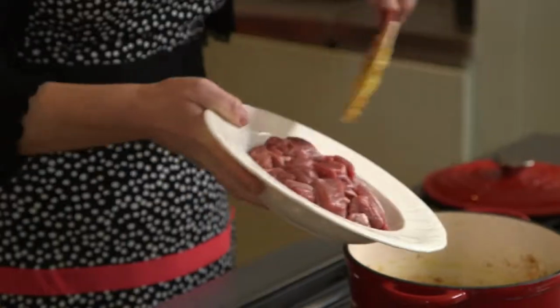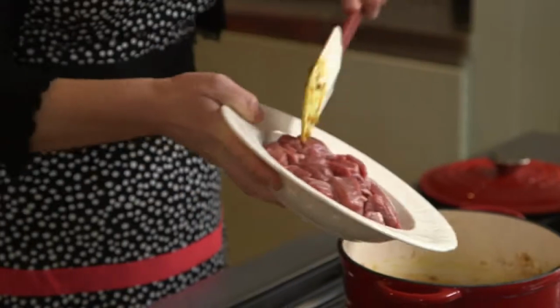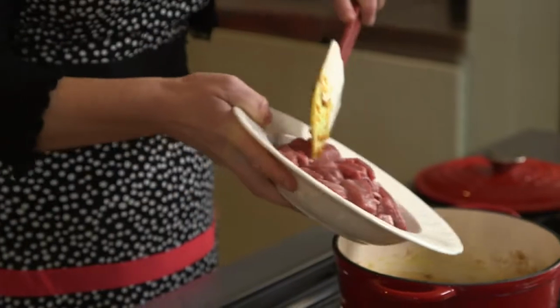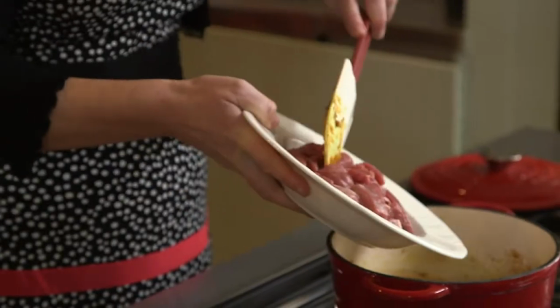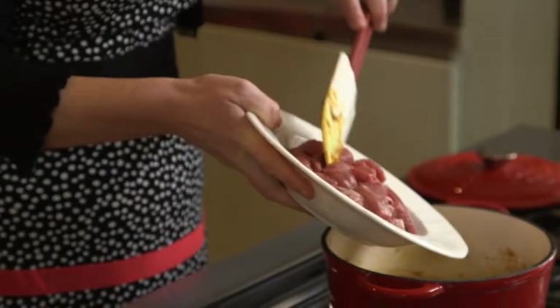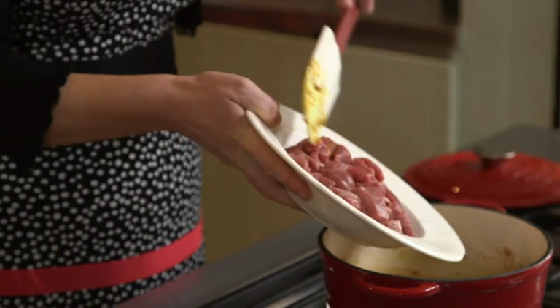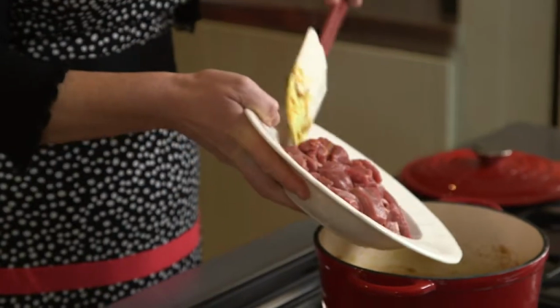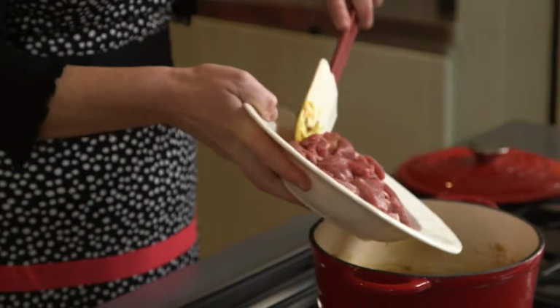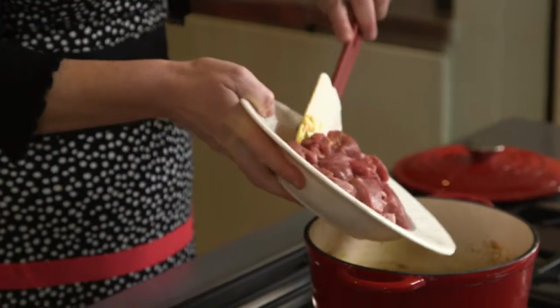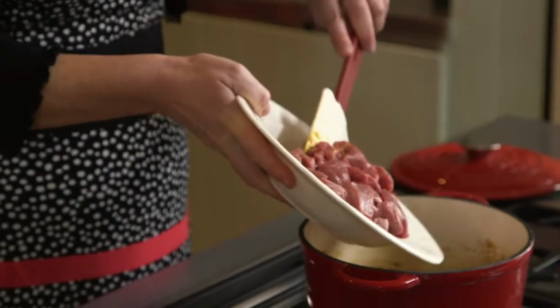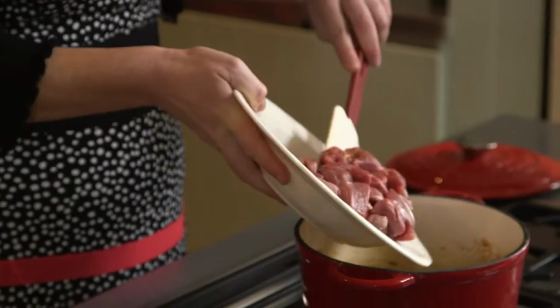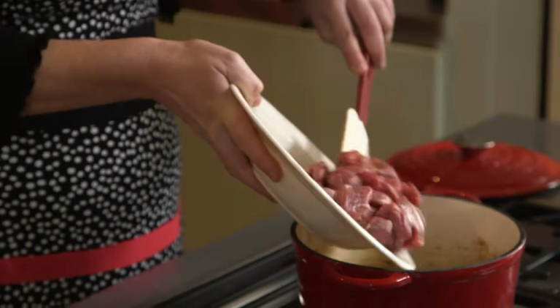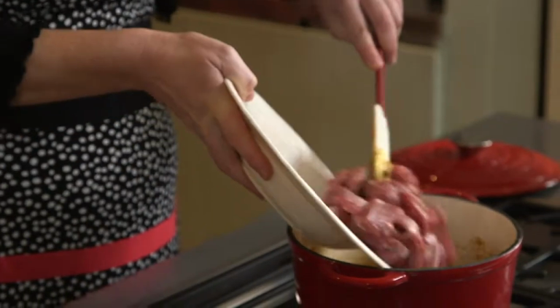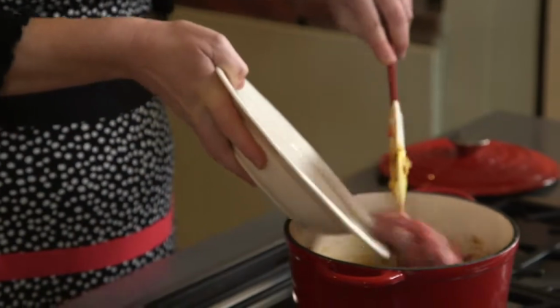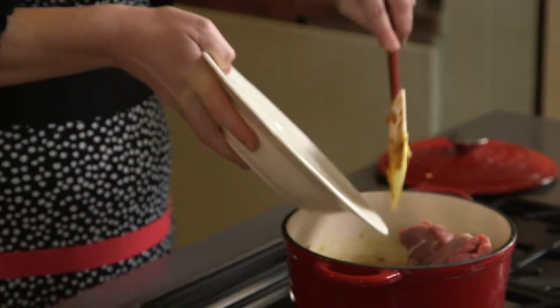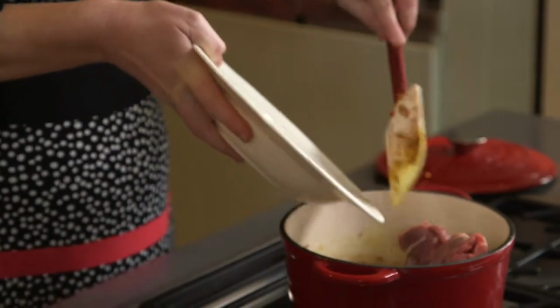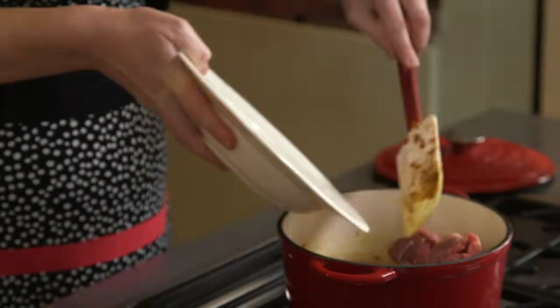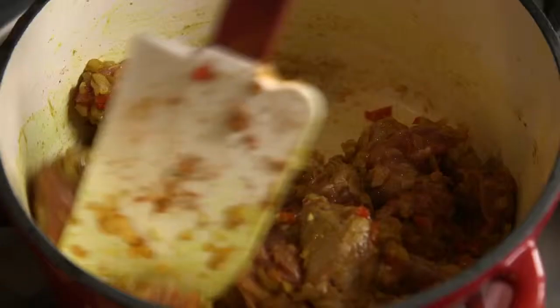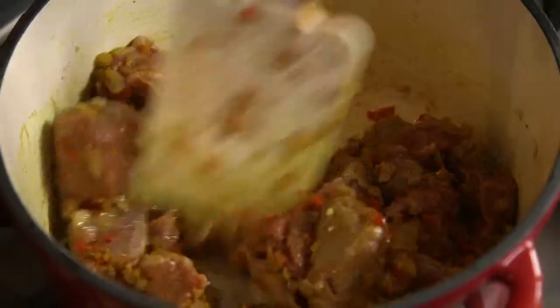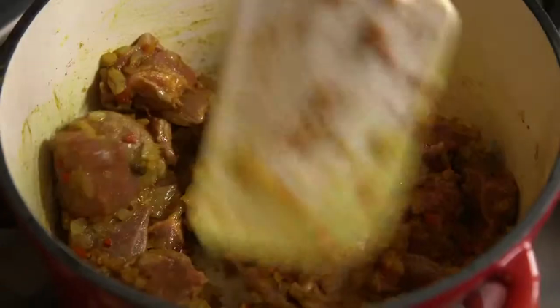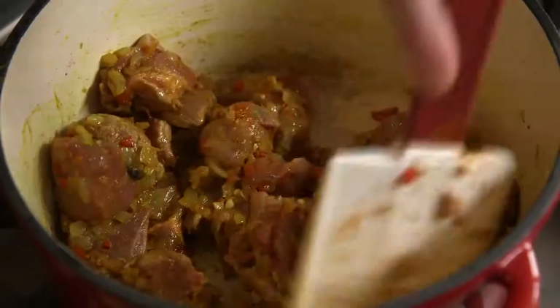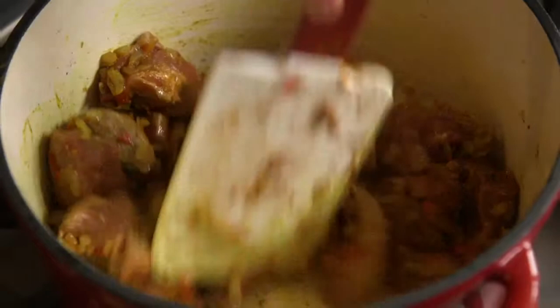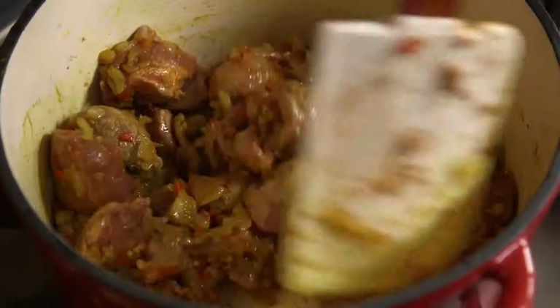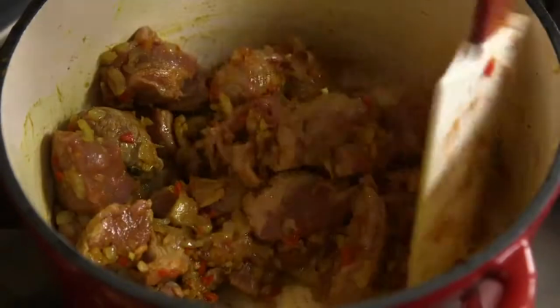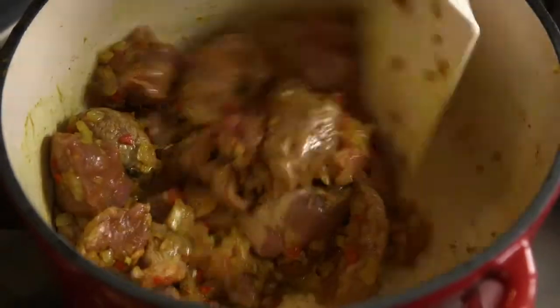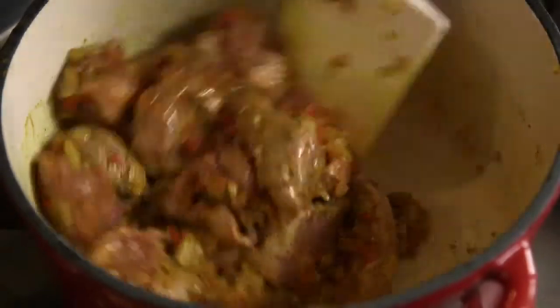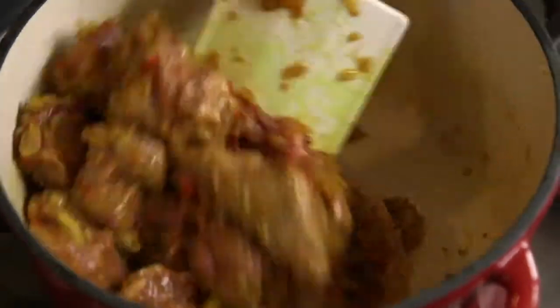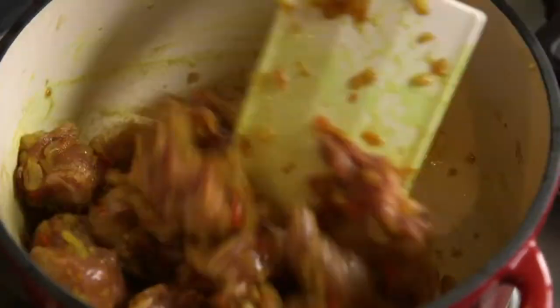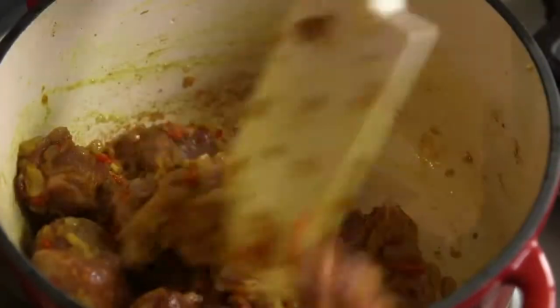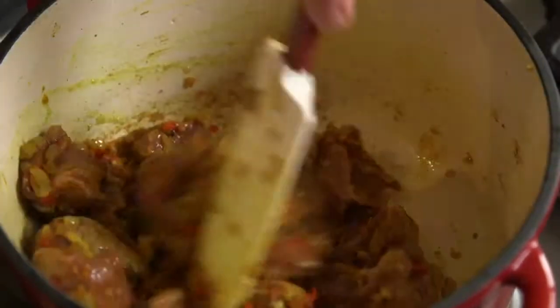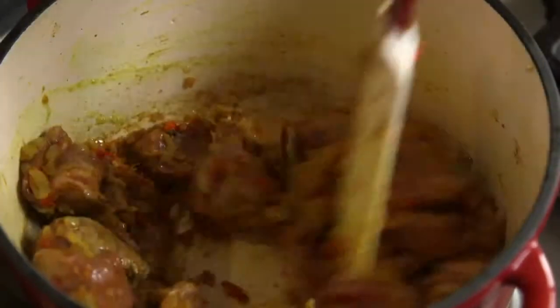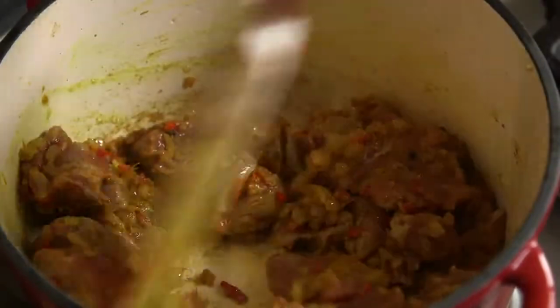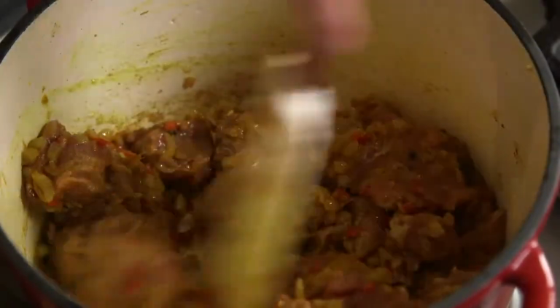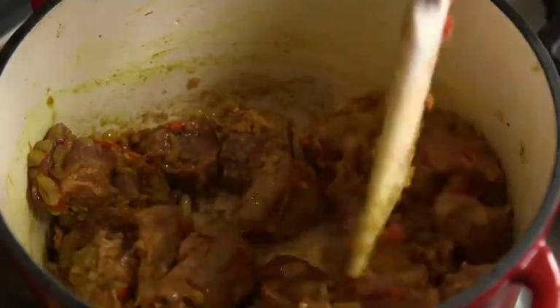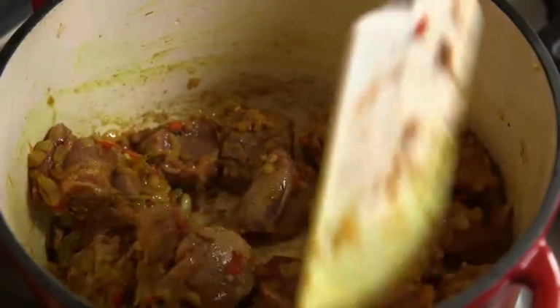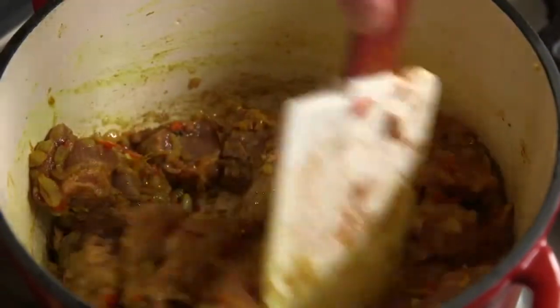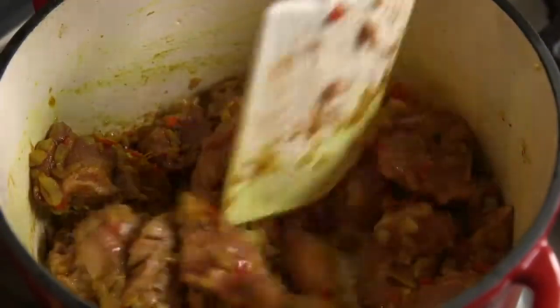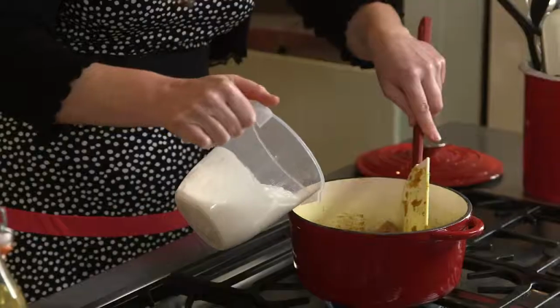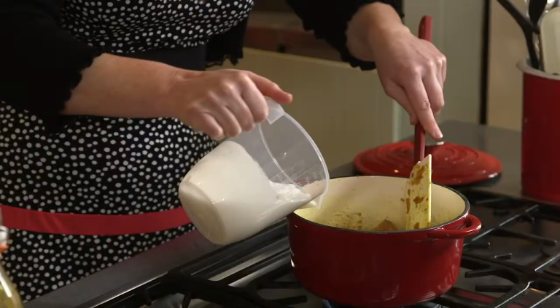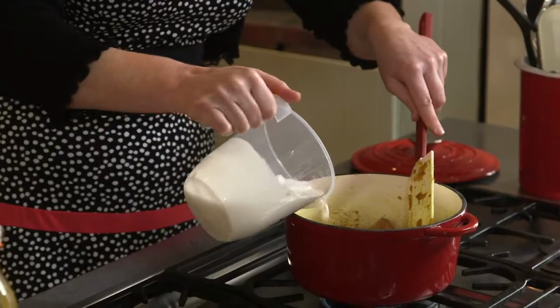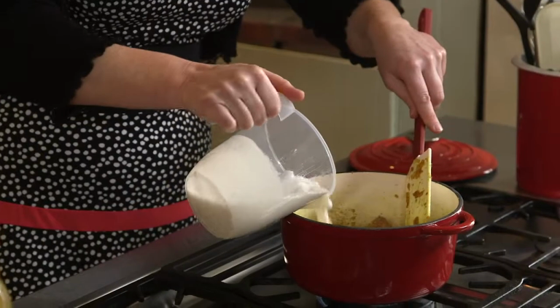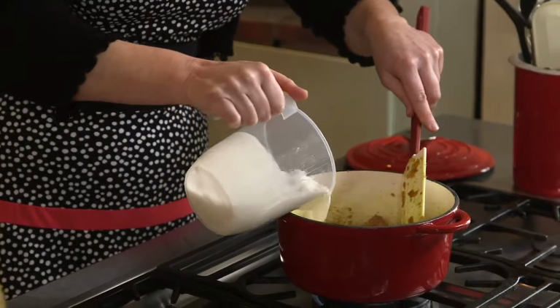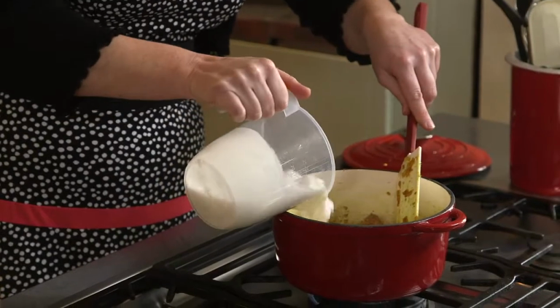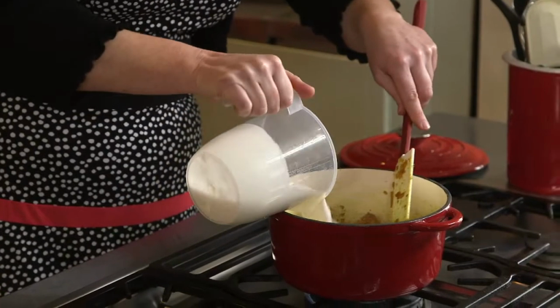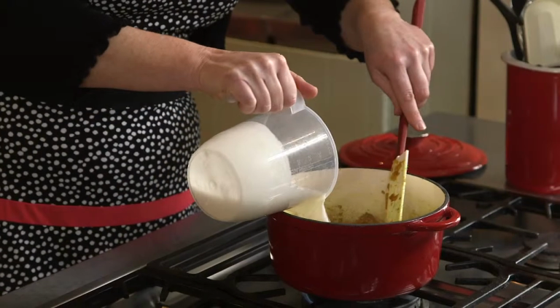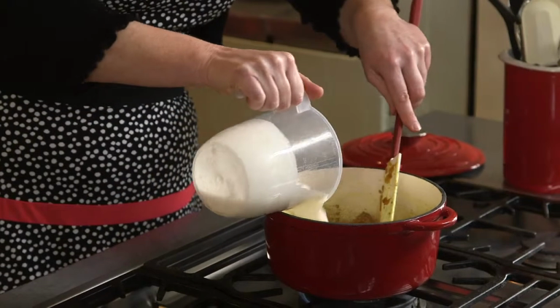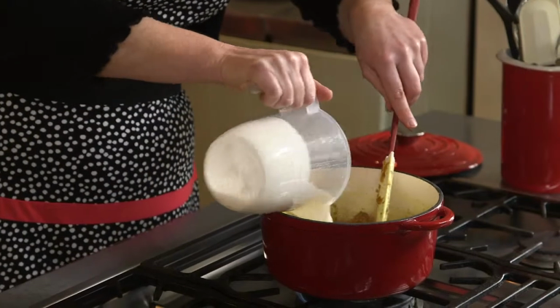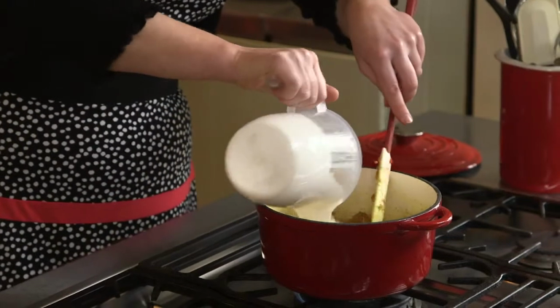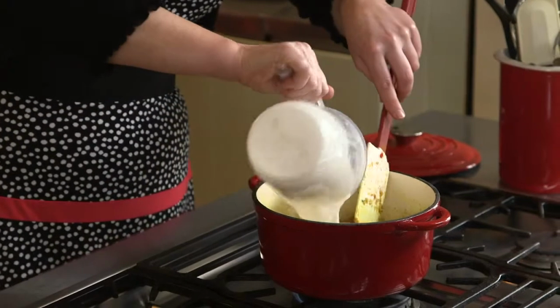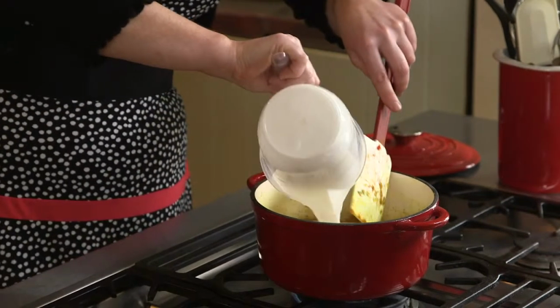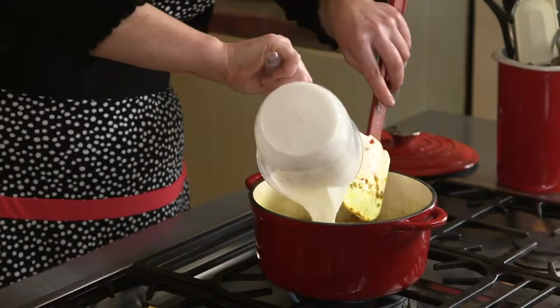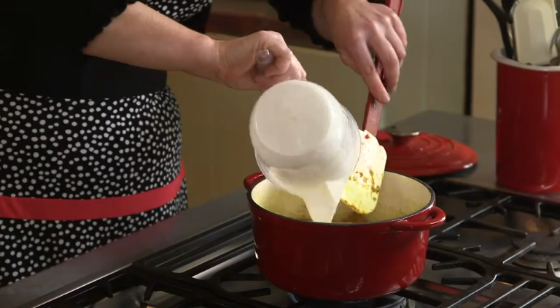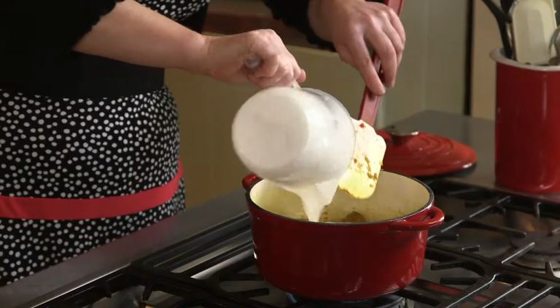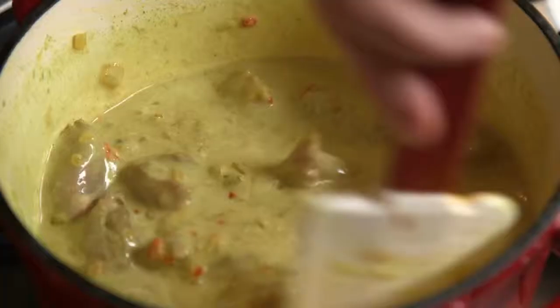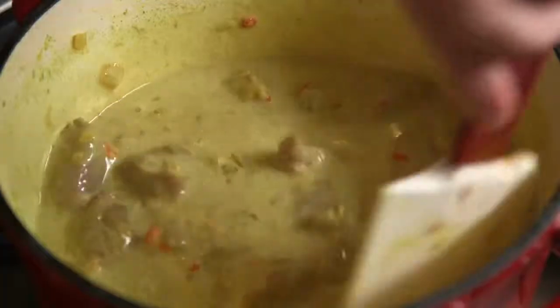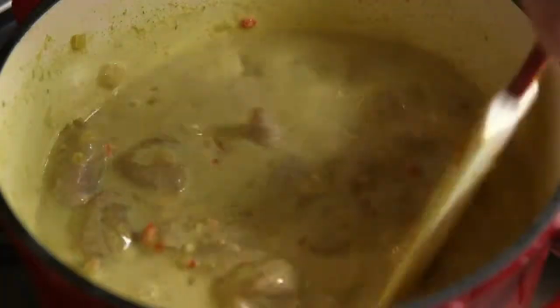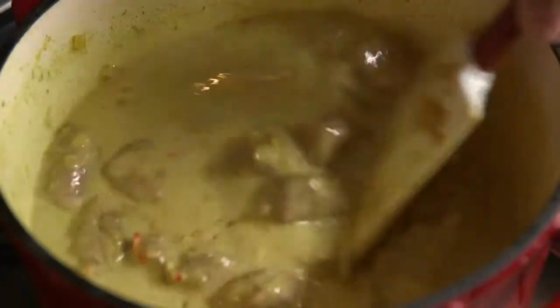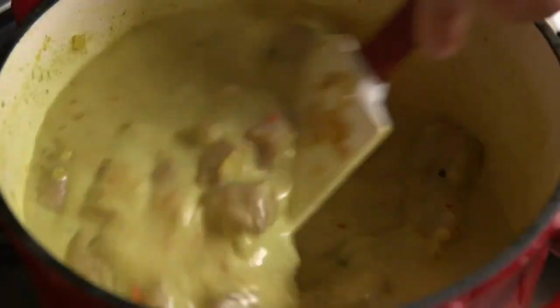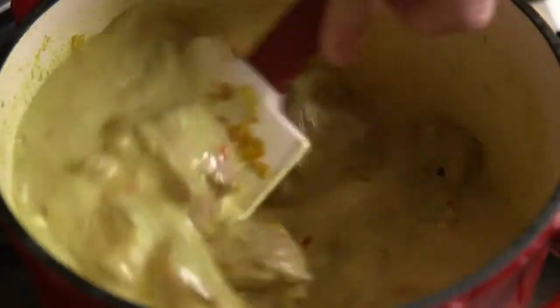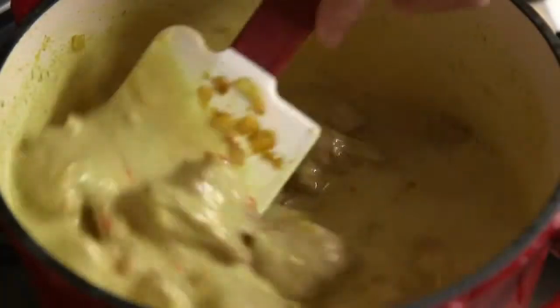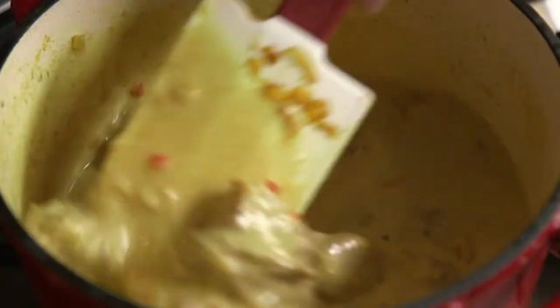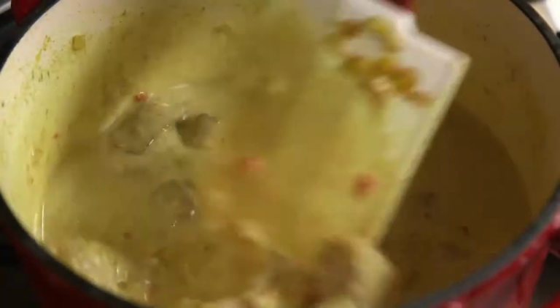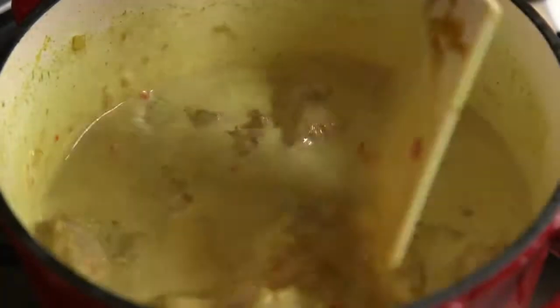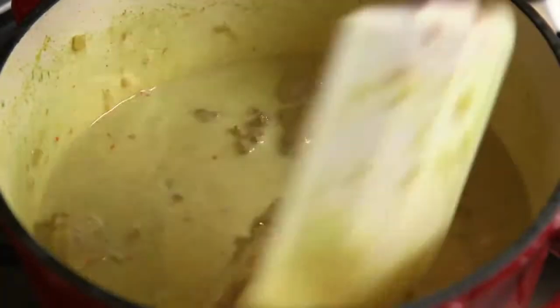Add the lamb and coat with the onion and spice mixture. Stir in the coconut milk, sugar and lime zest.